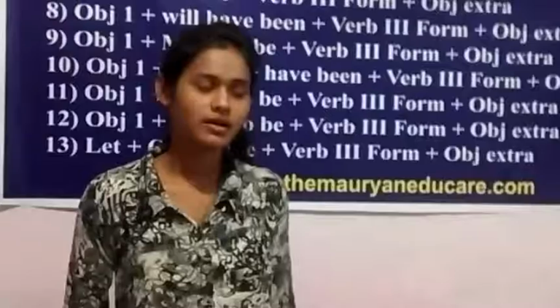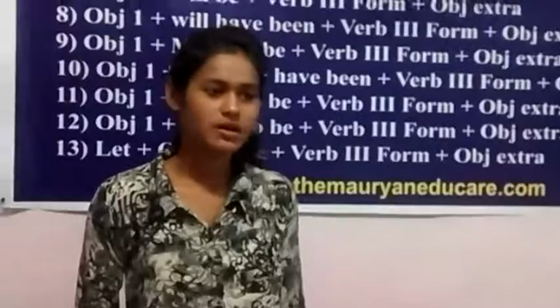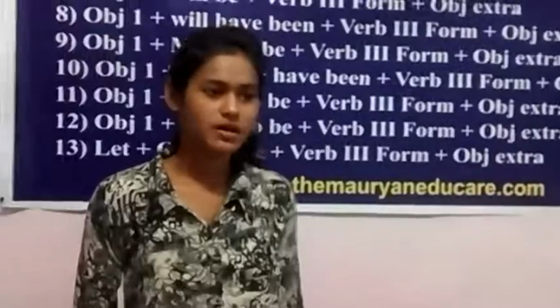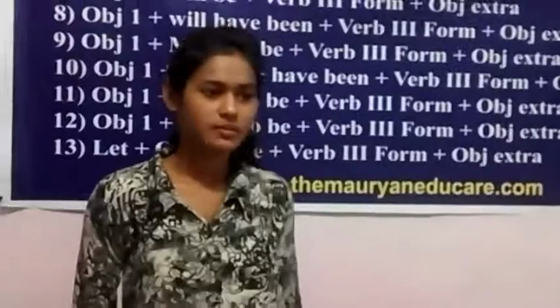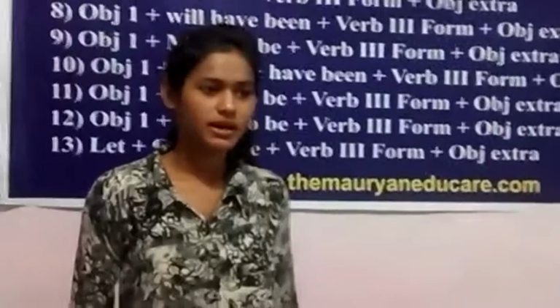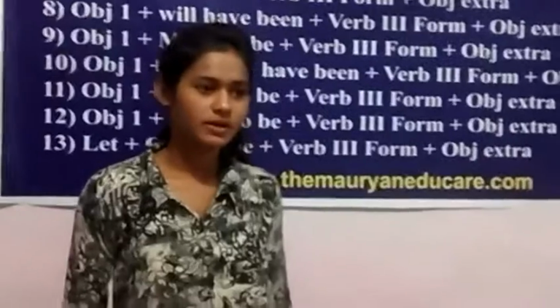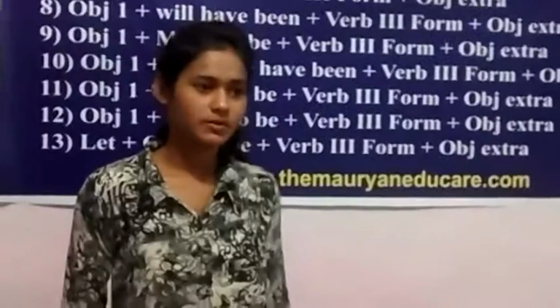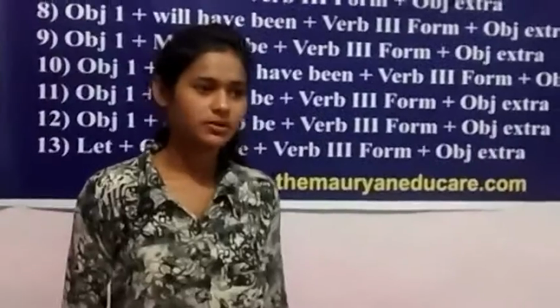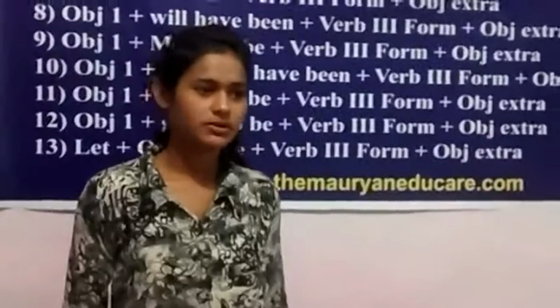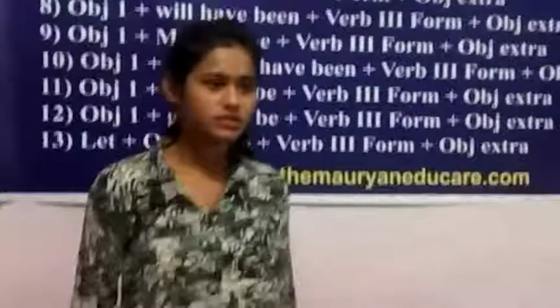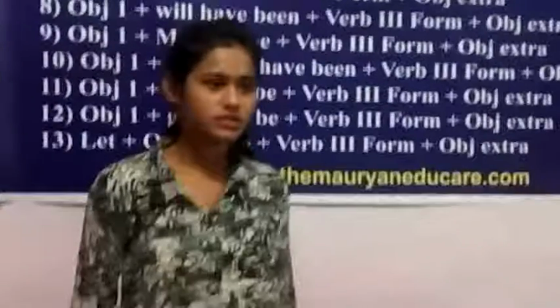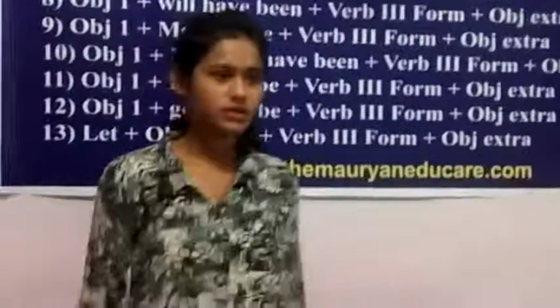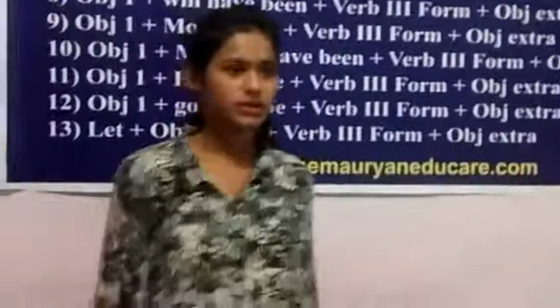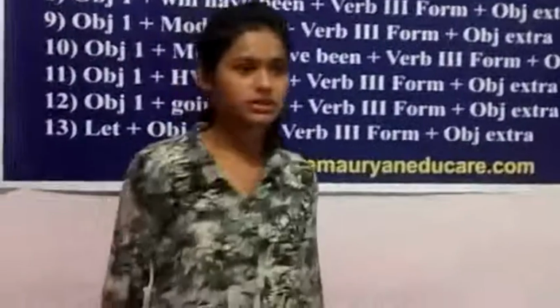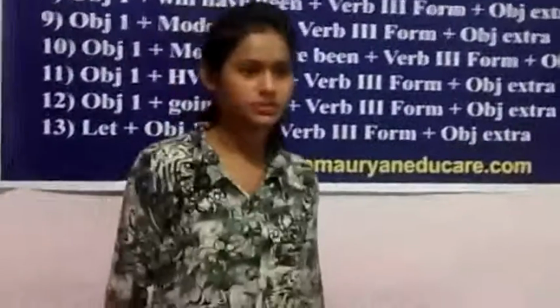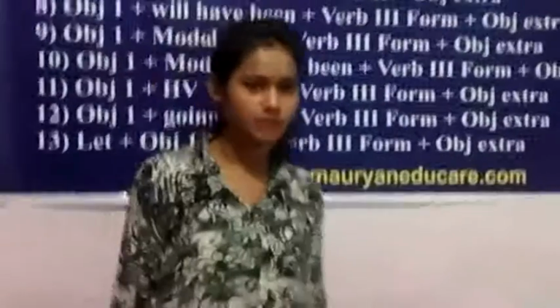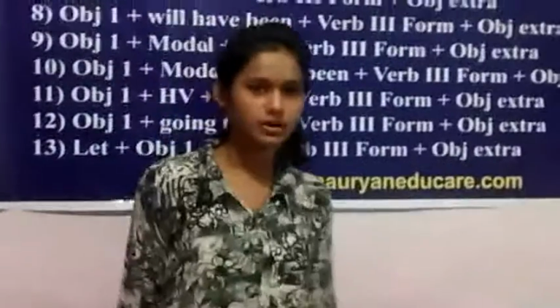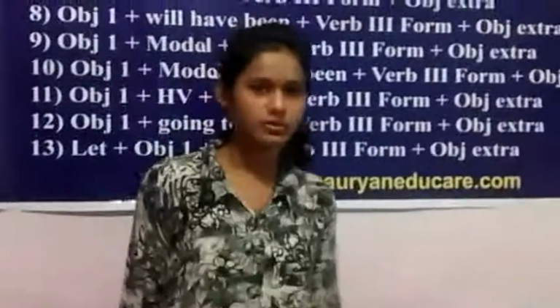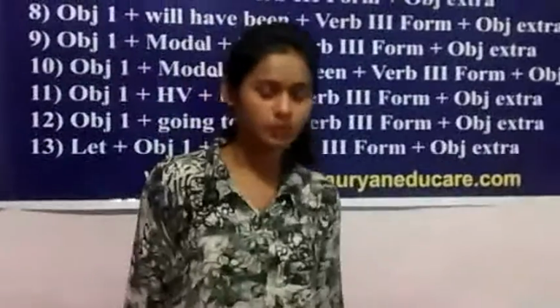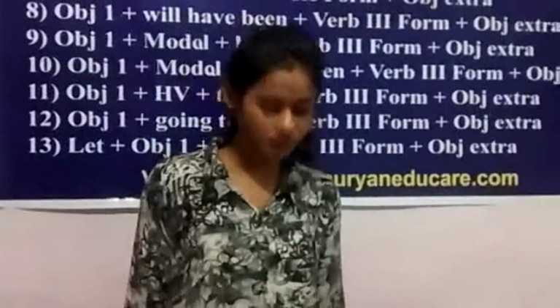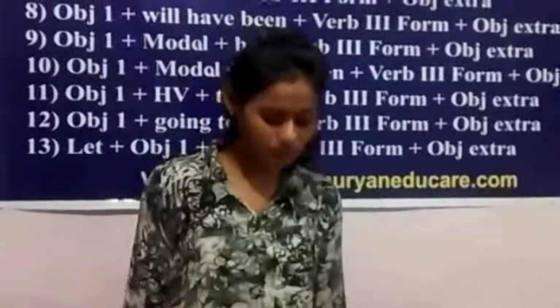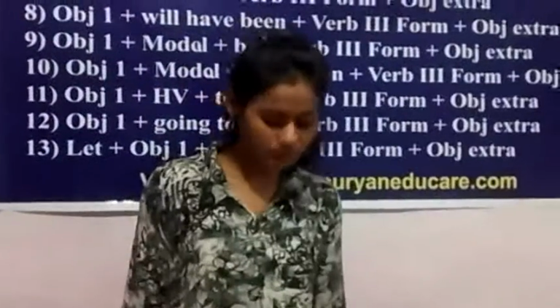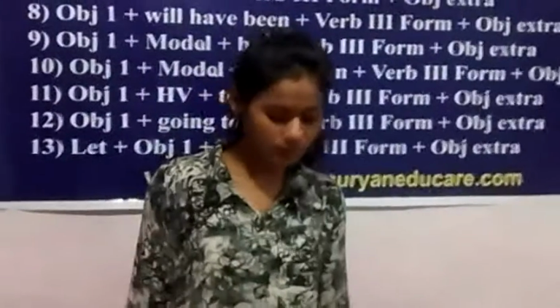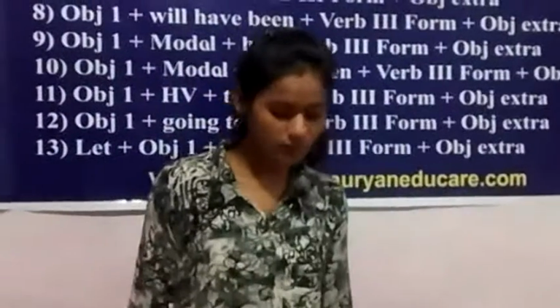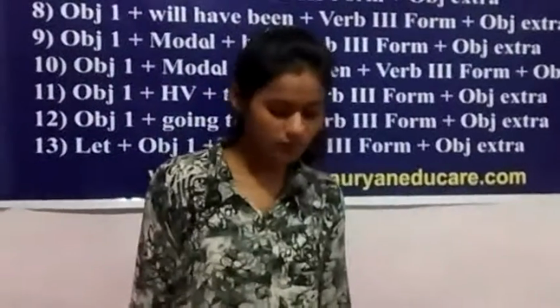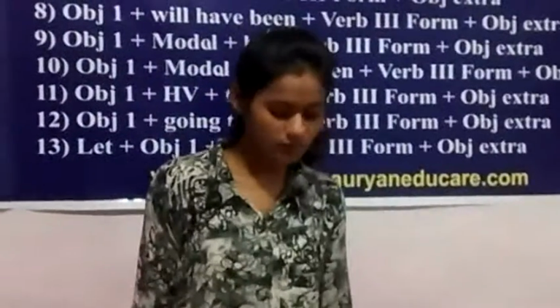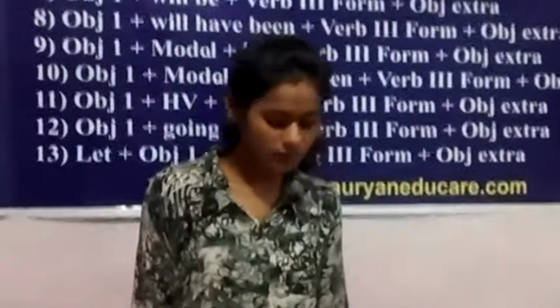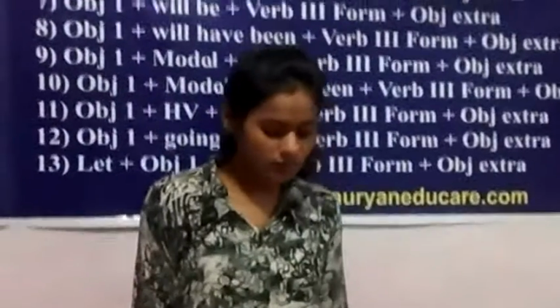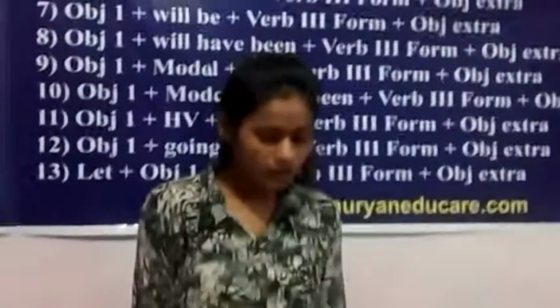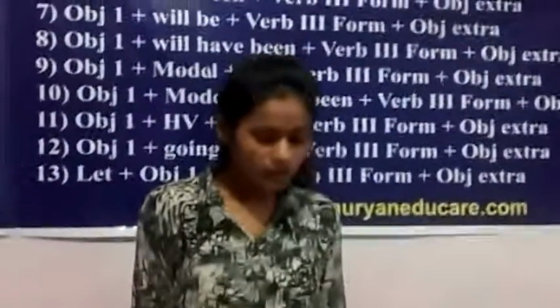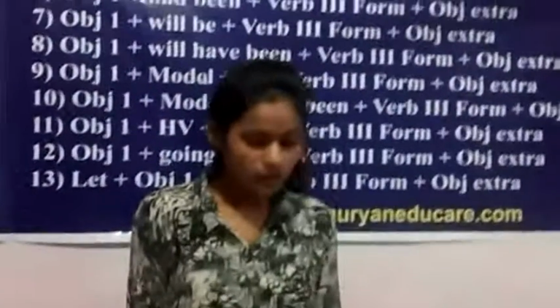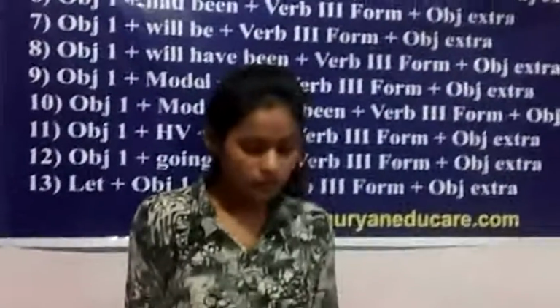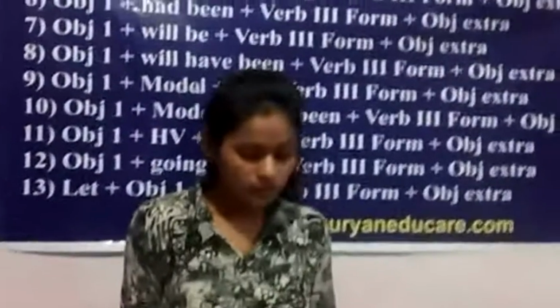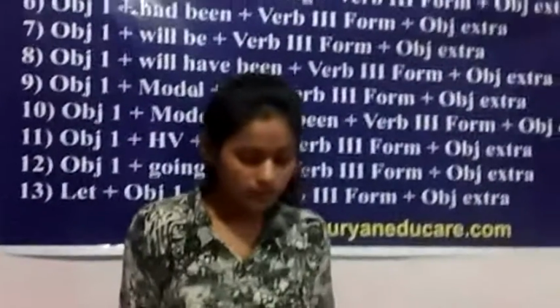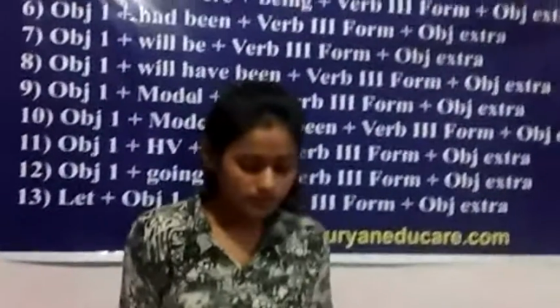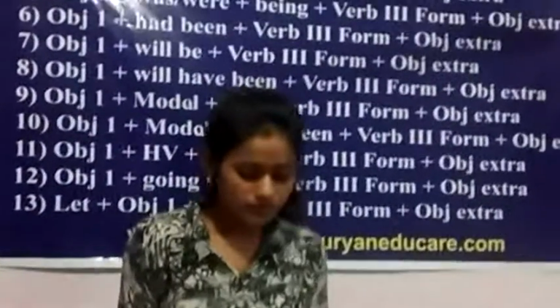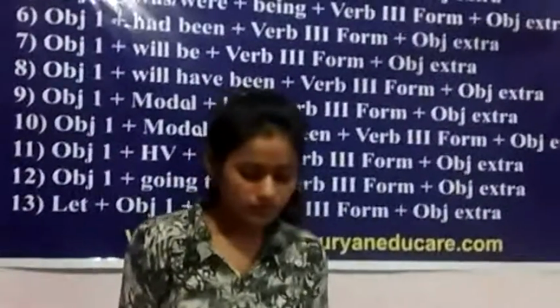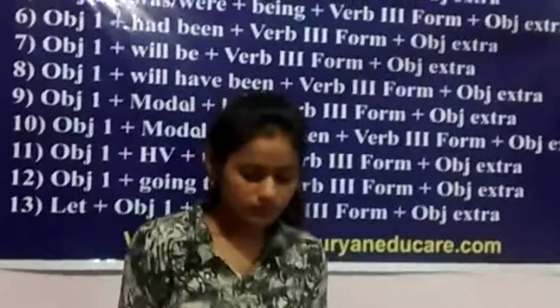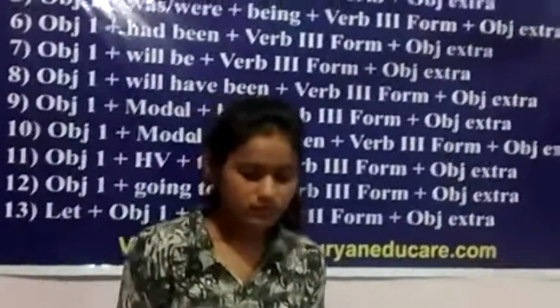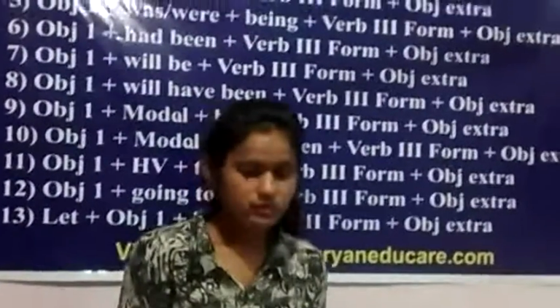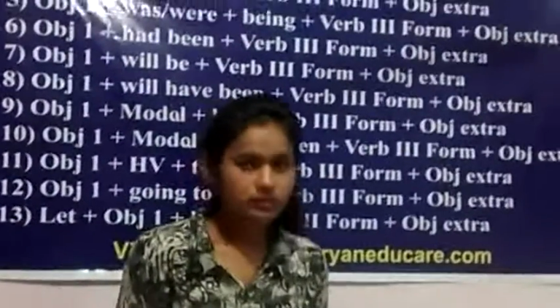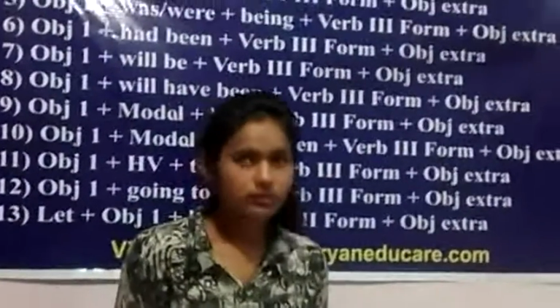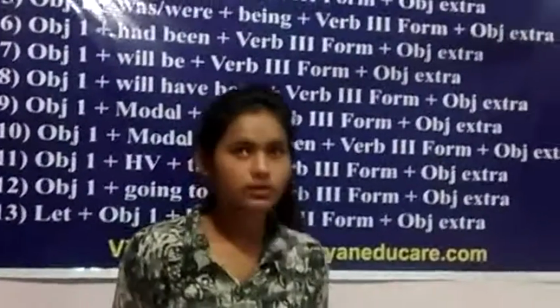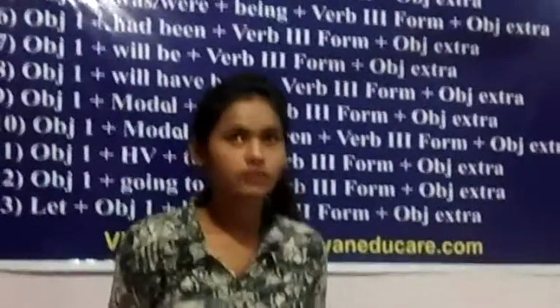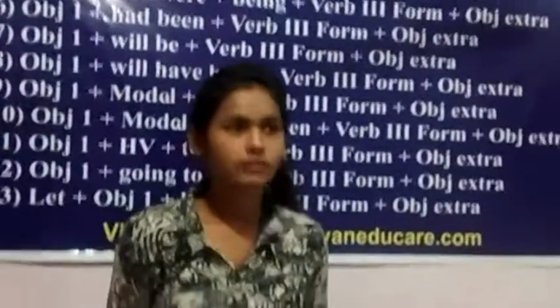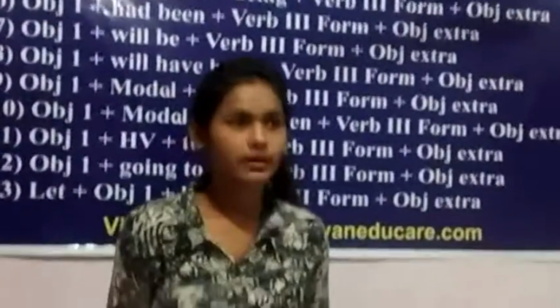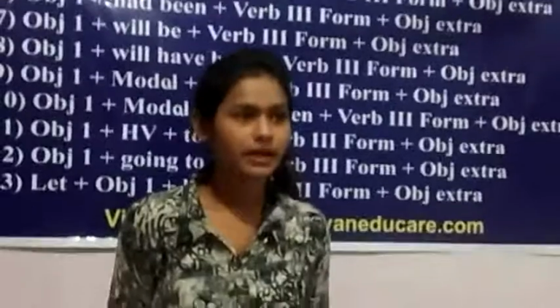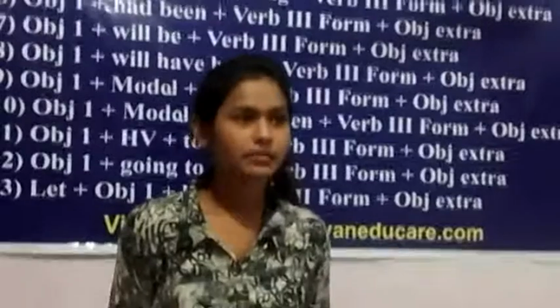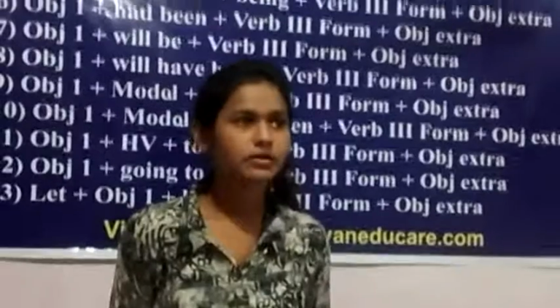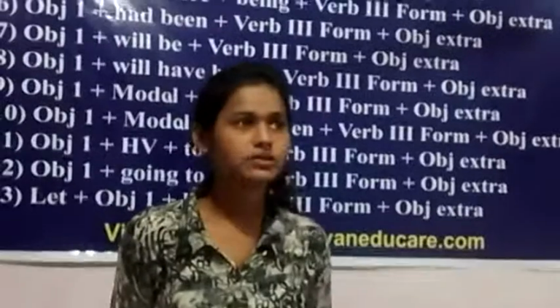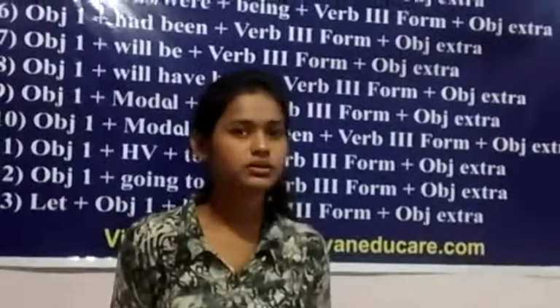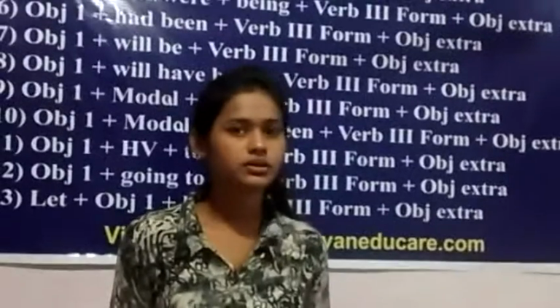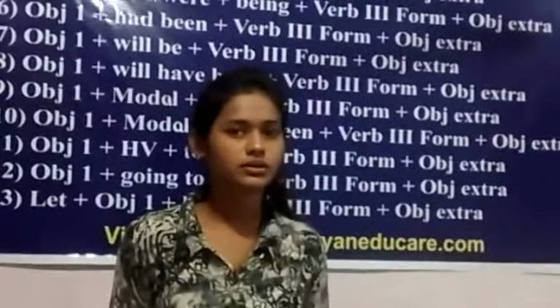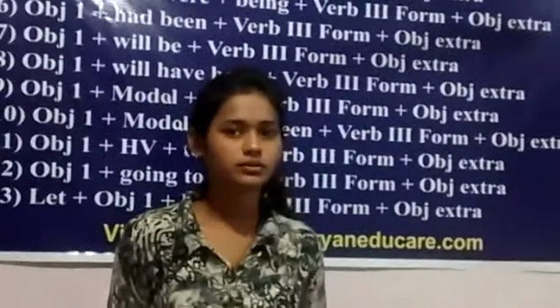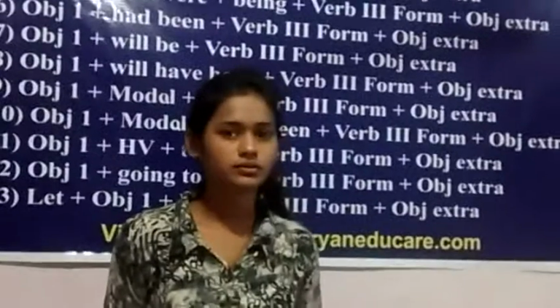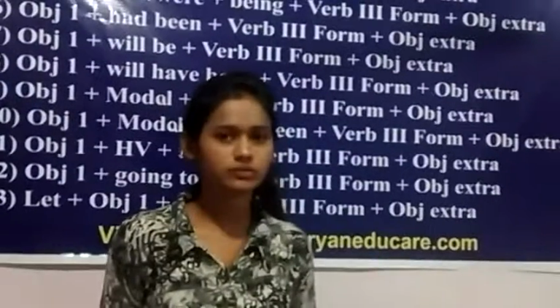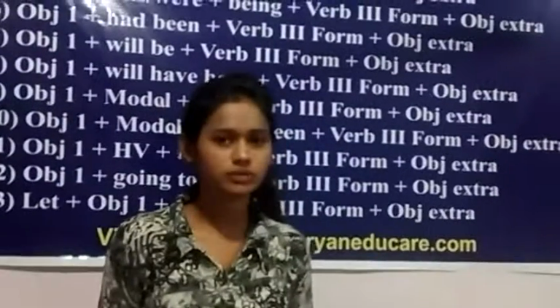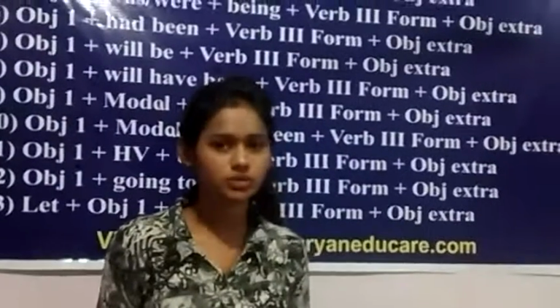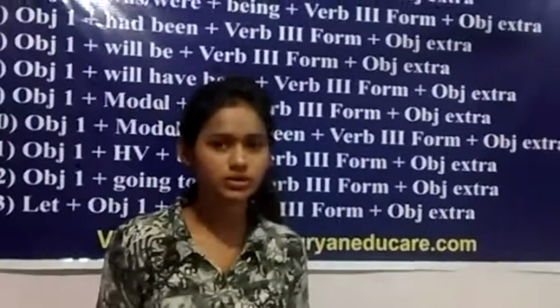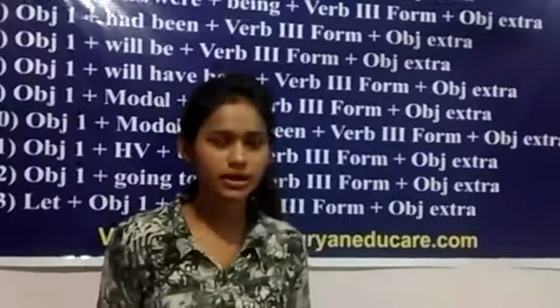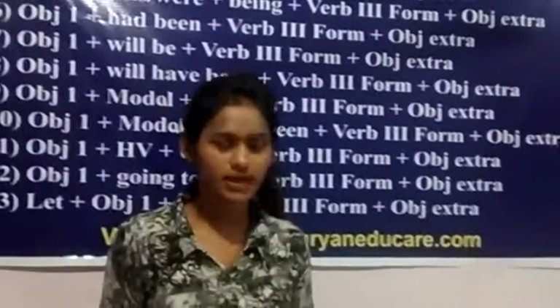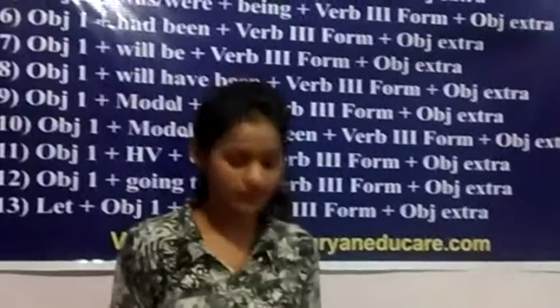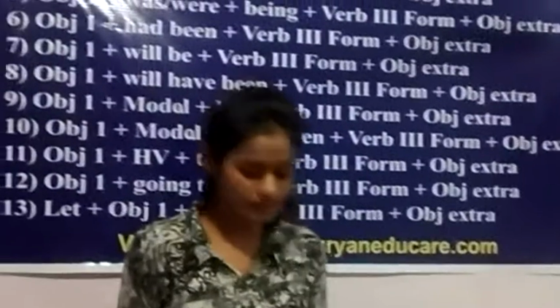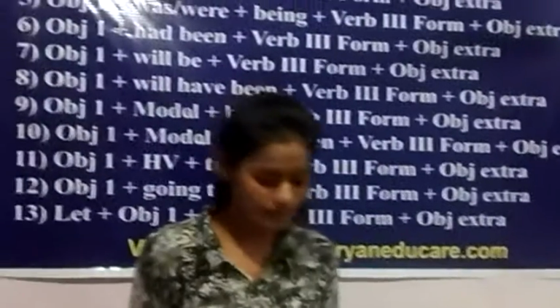My name is Recipe Demo. My name is Sujita Haramak.